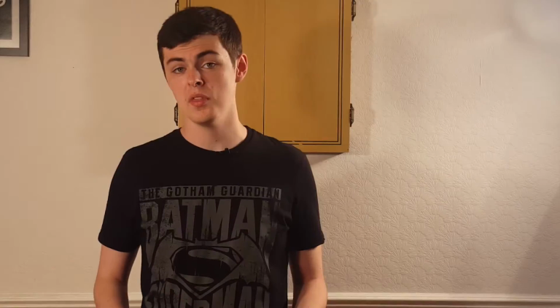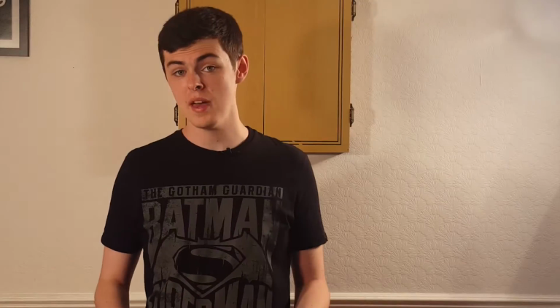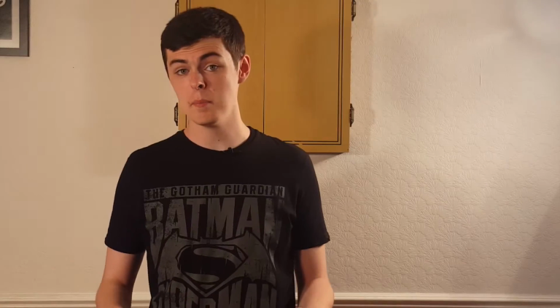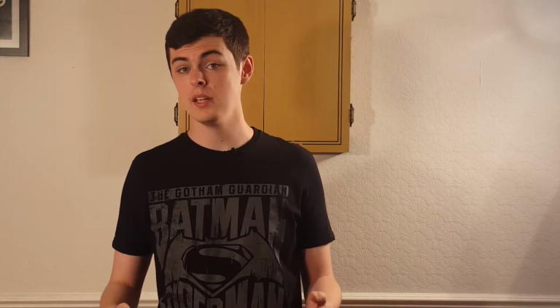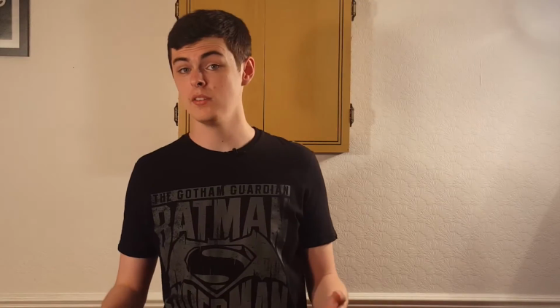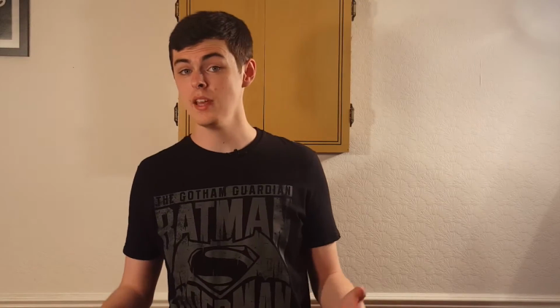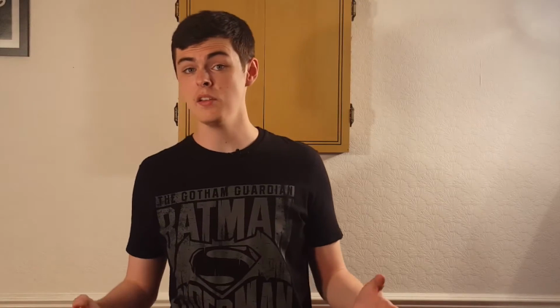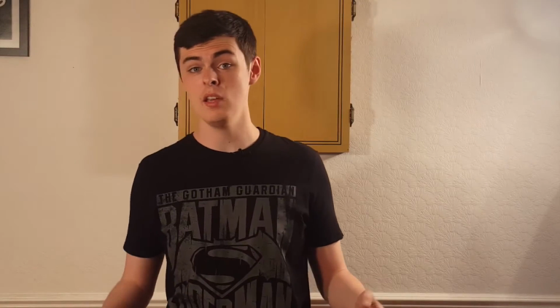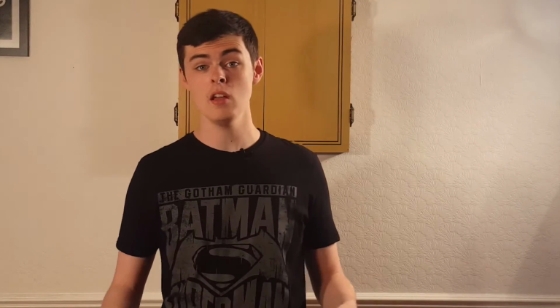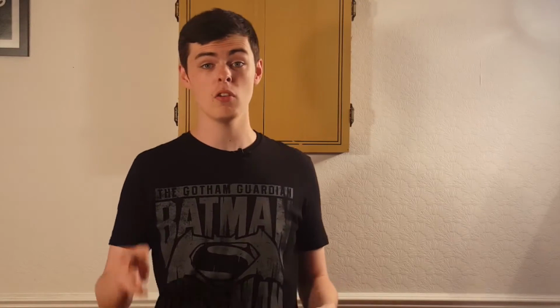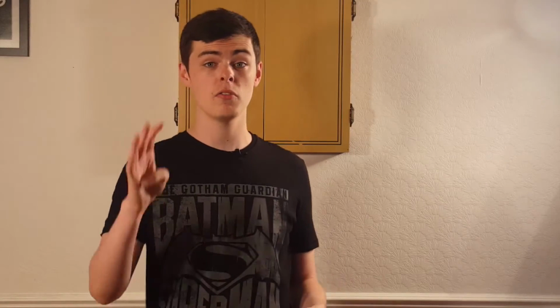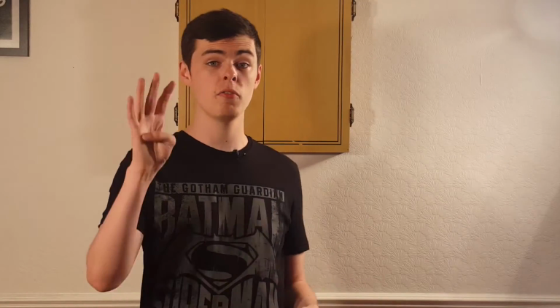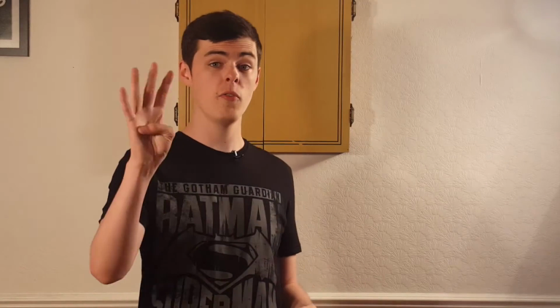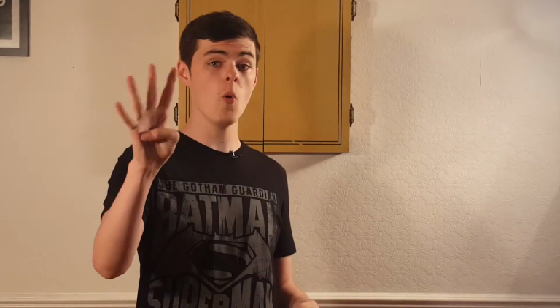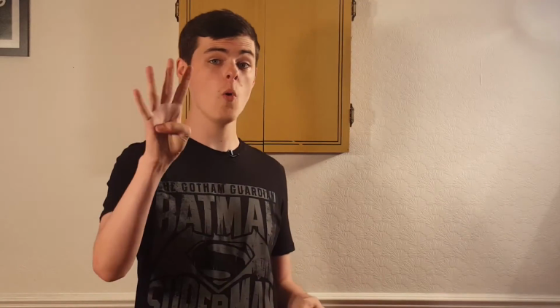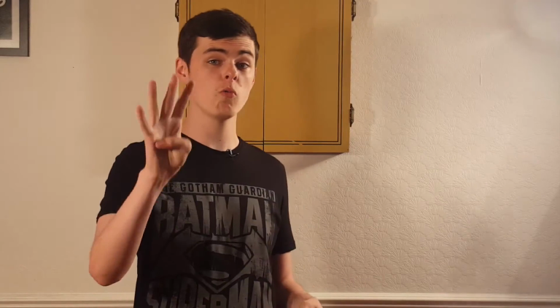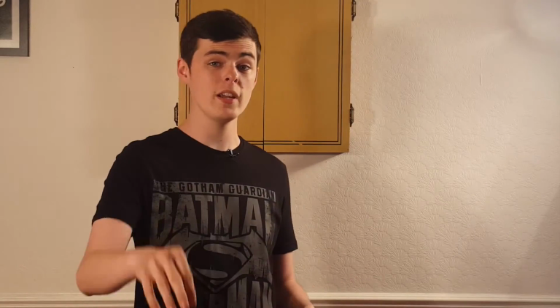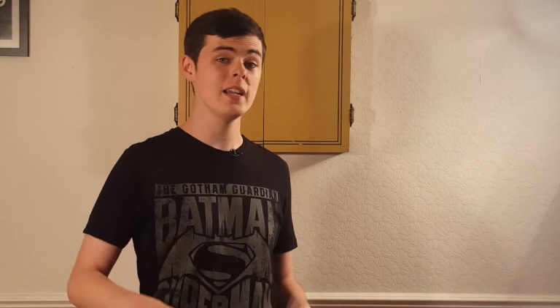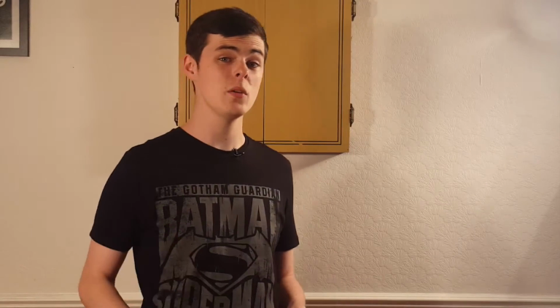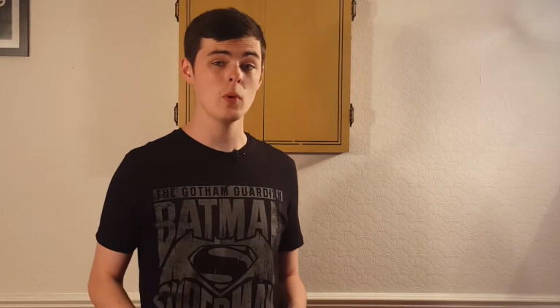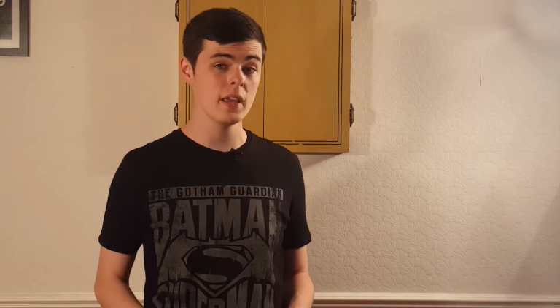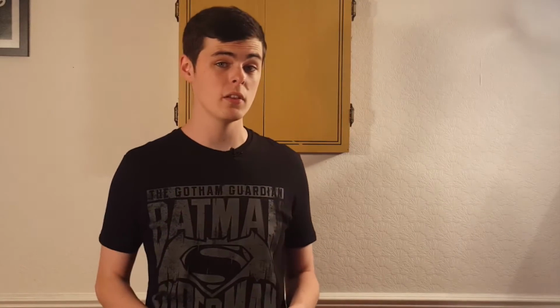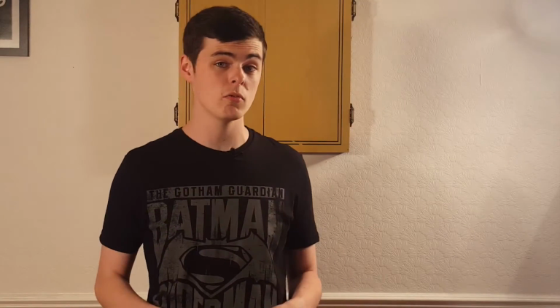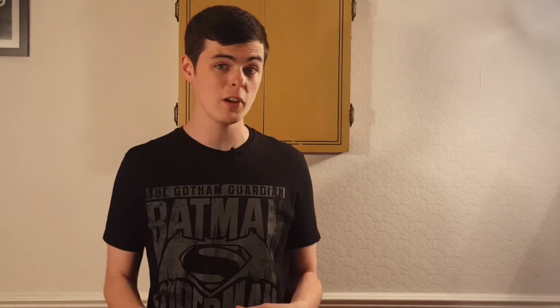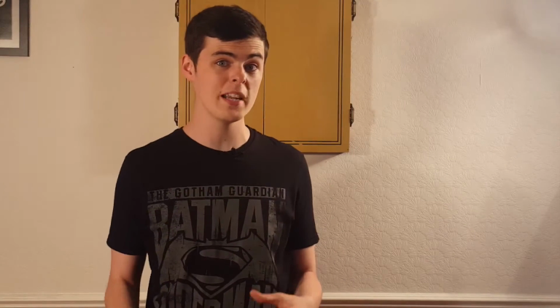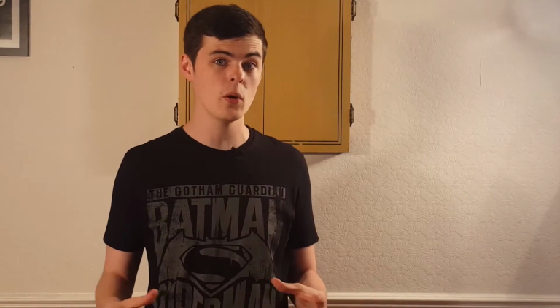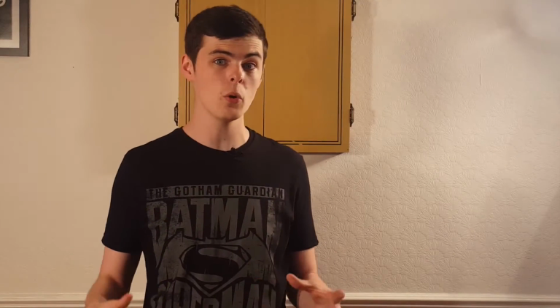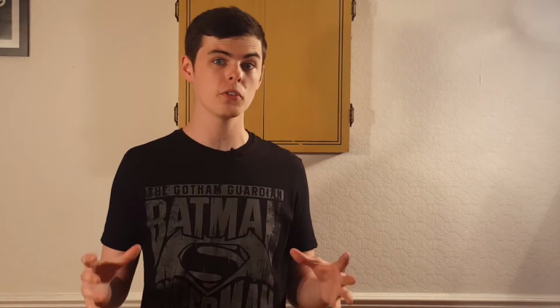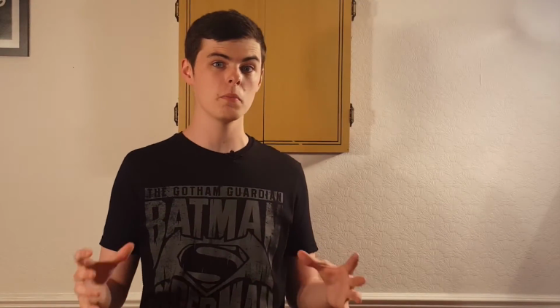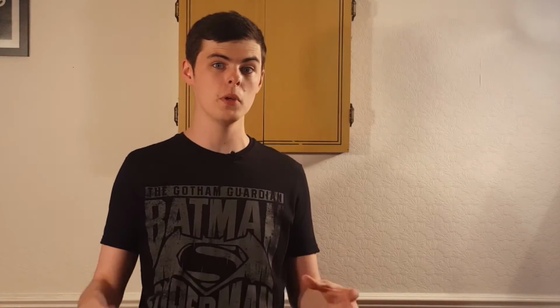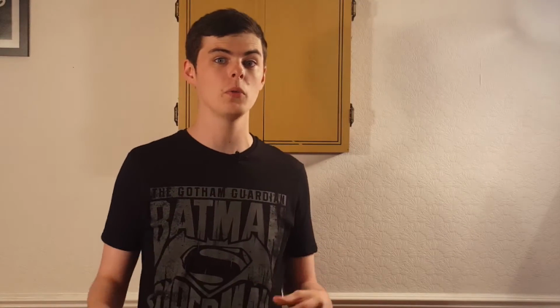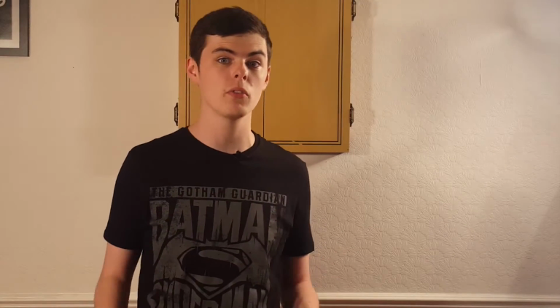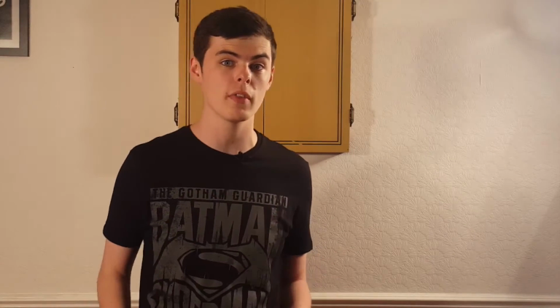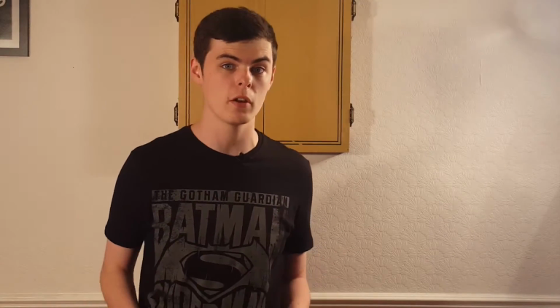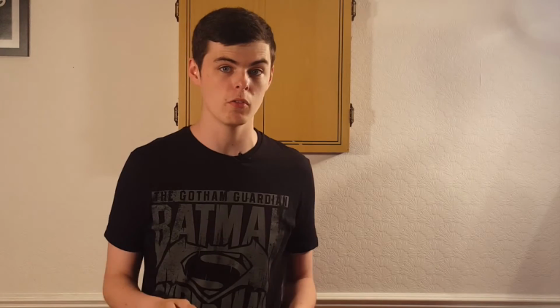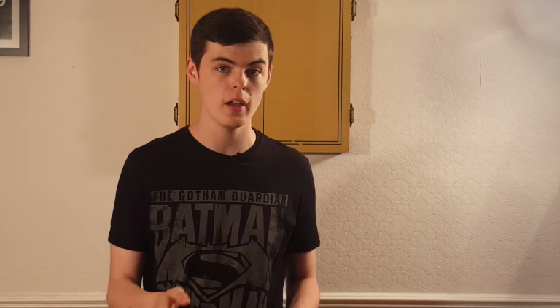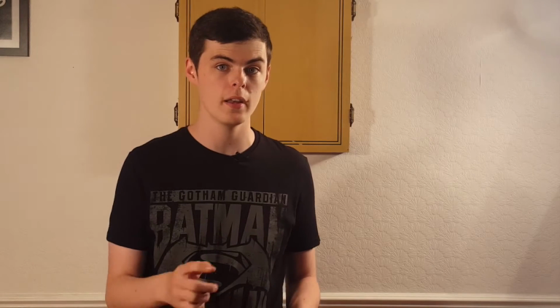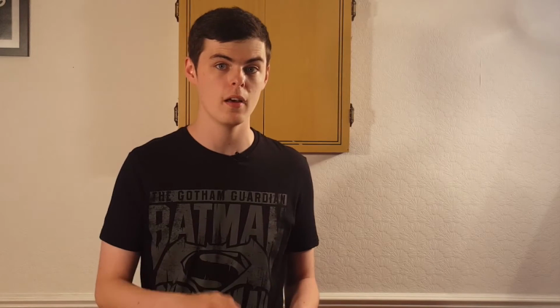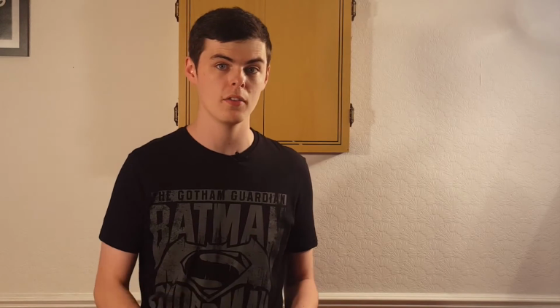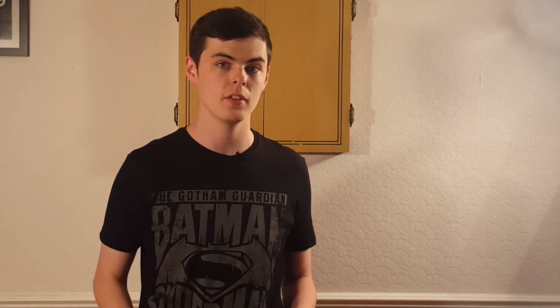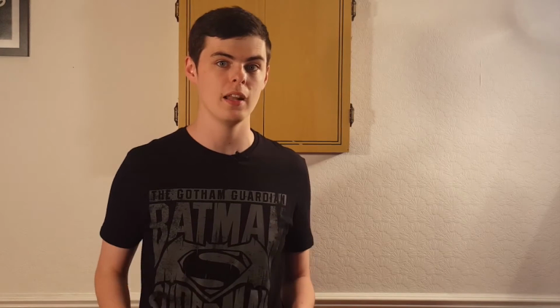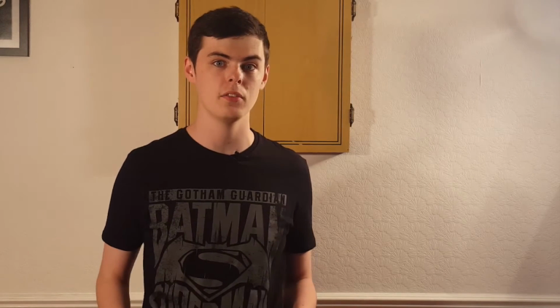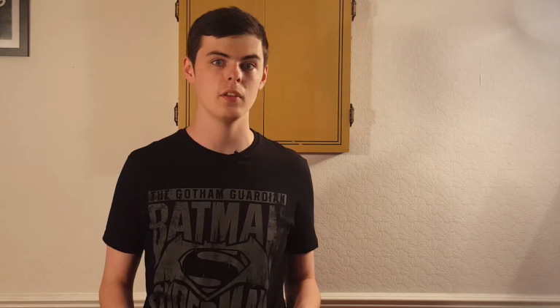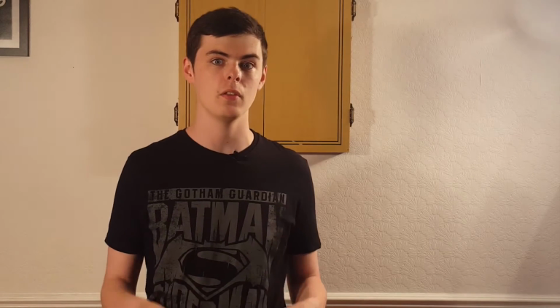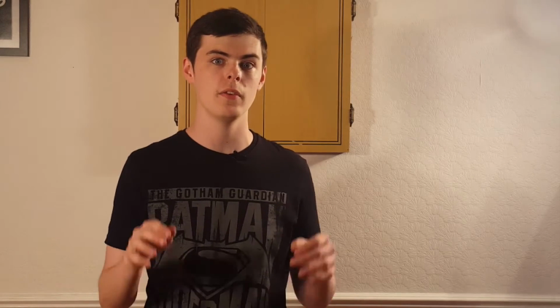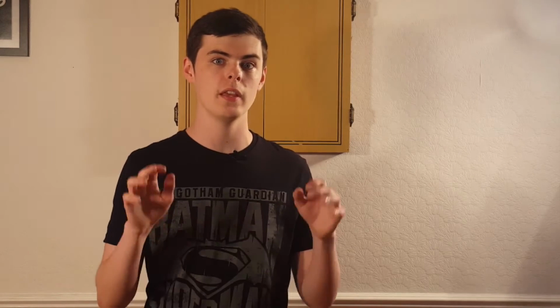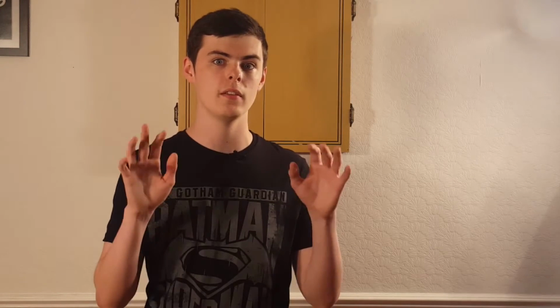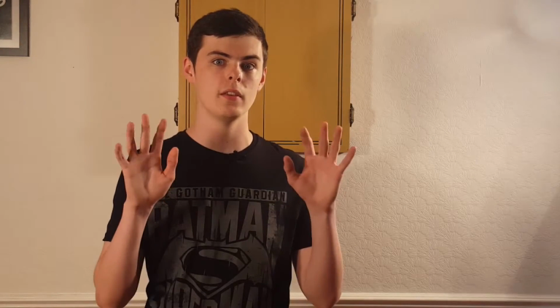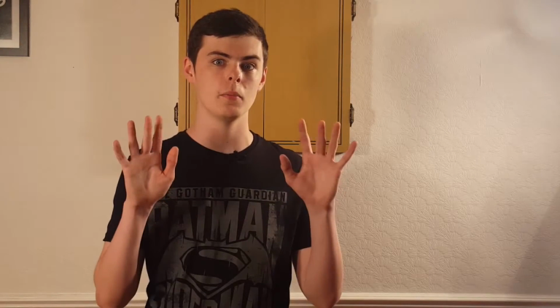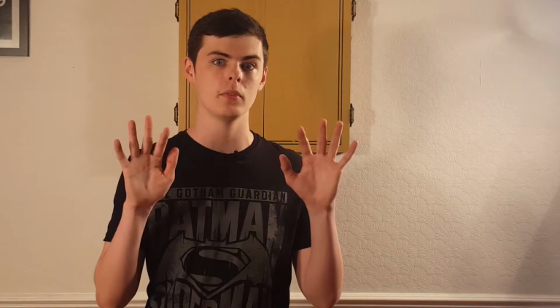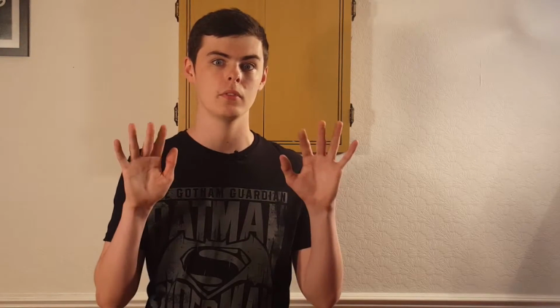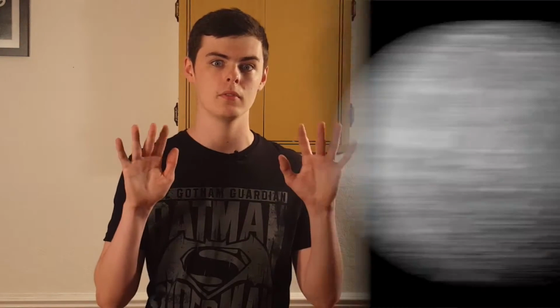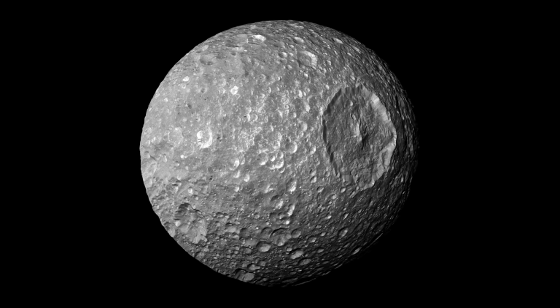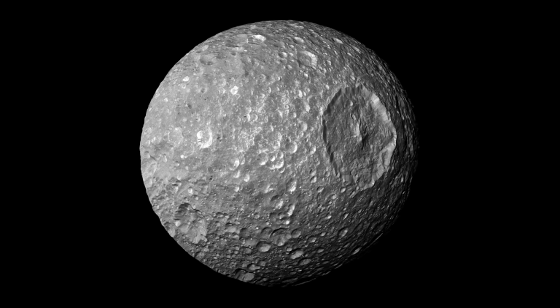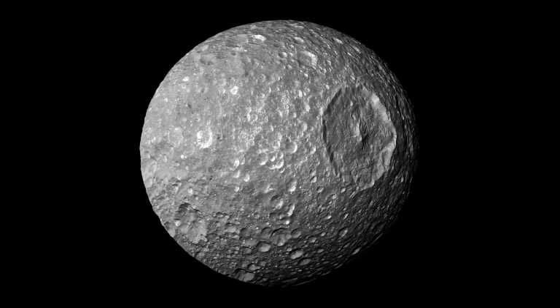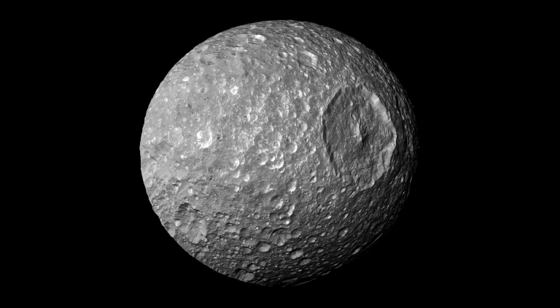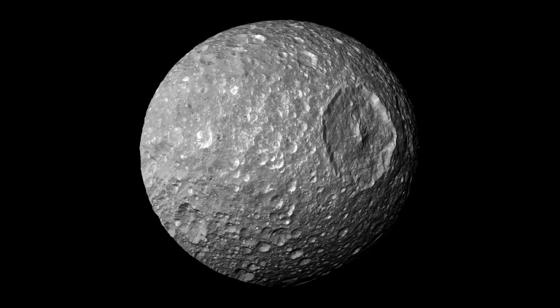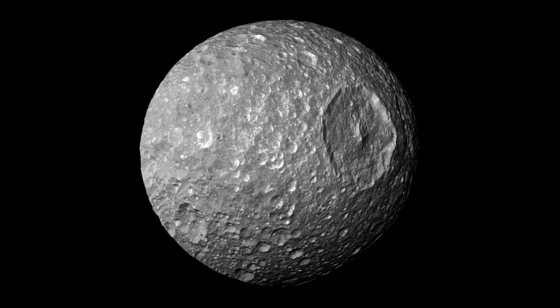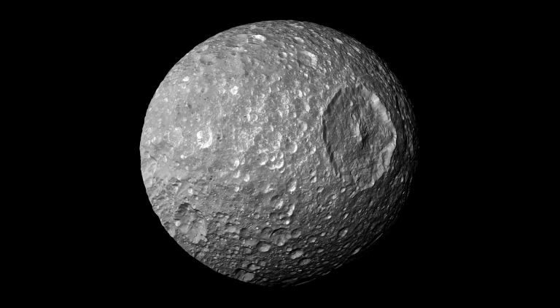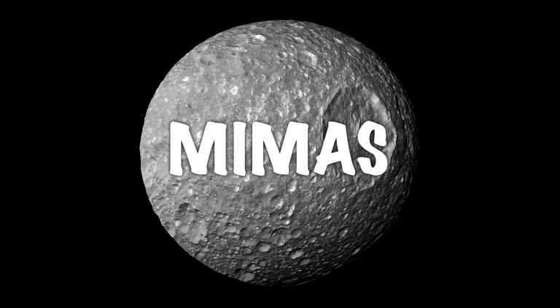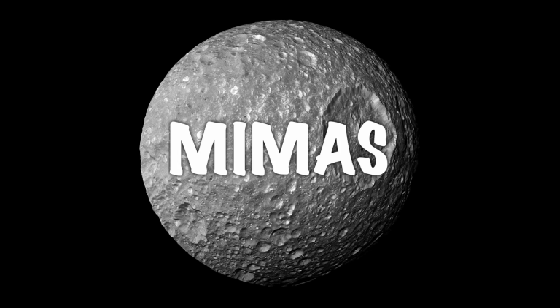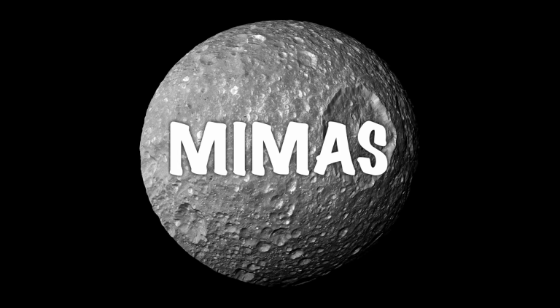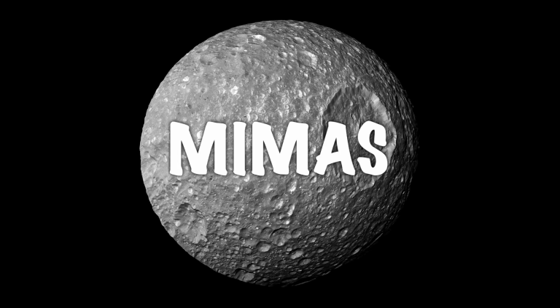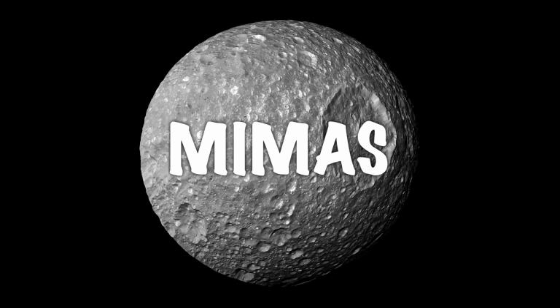With that being said, here are four really weird and really awesome moons that are right at our celestial fingertips. Number one: Mimus.